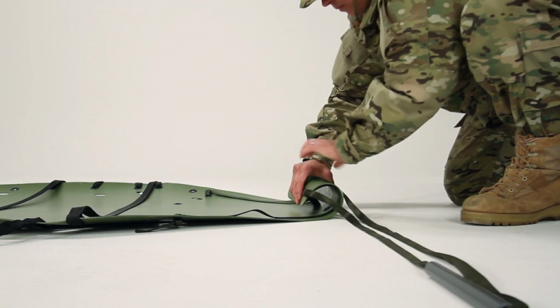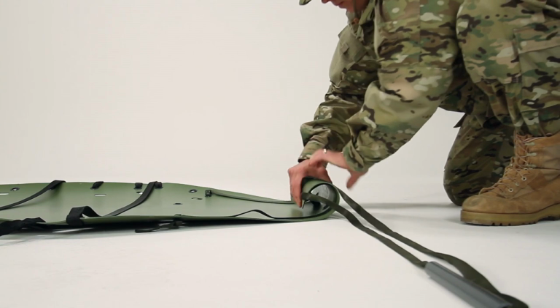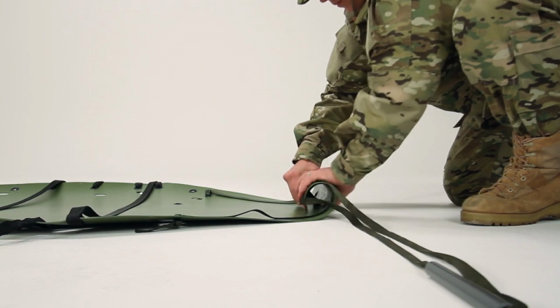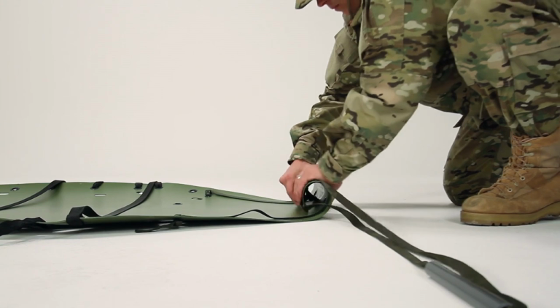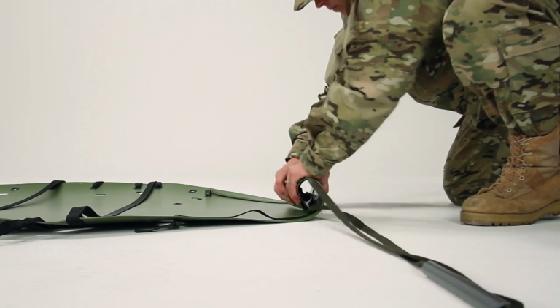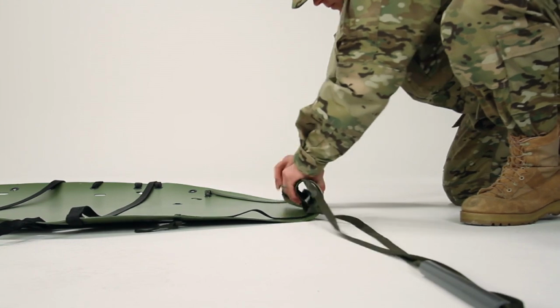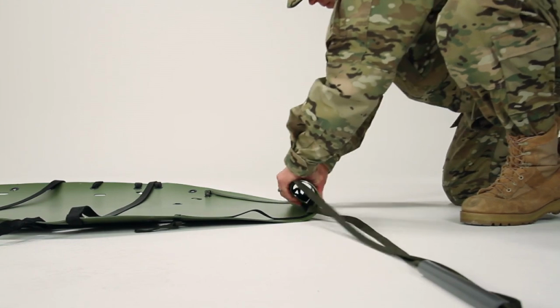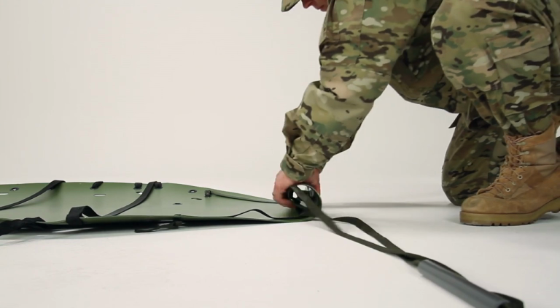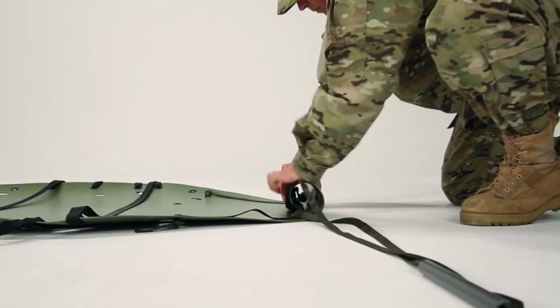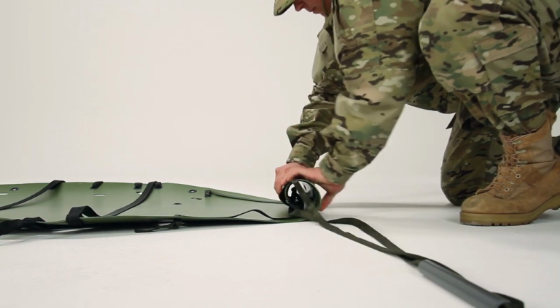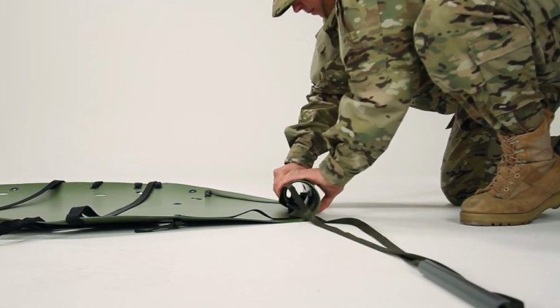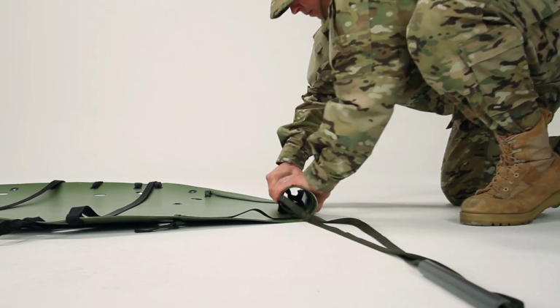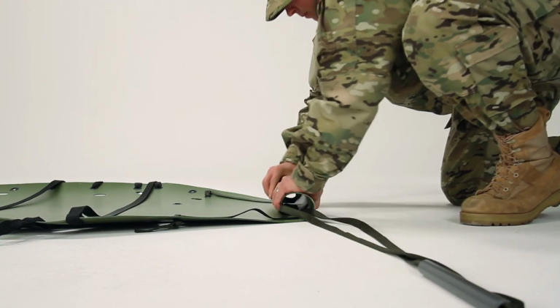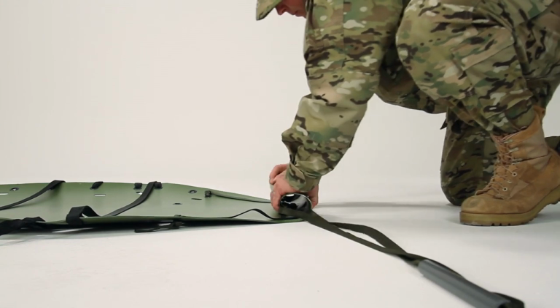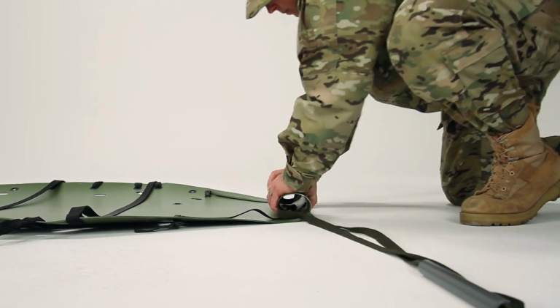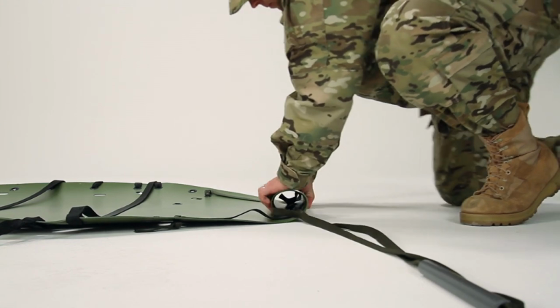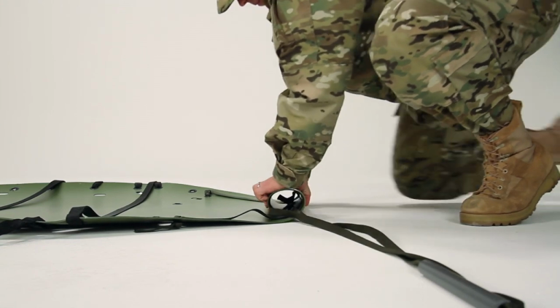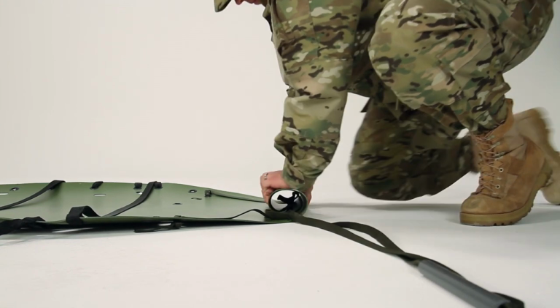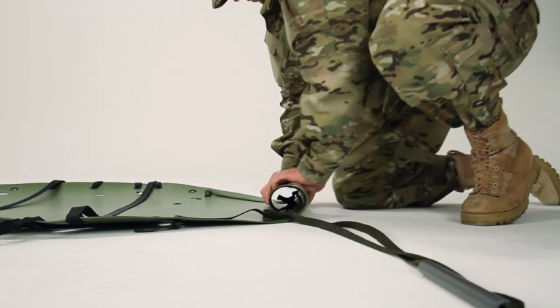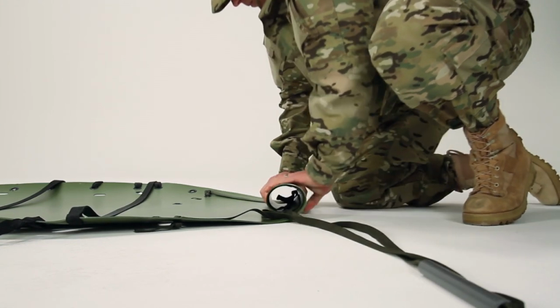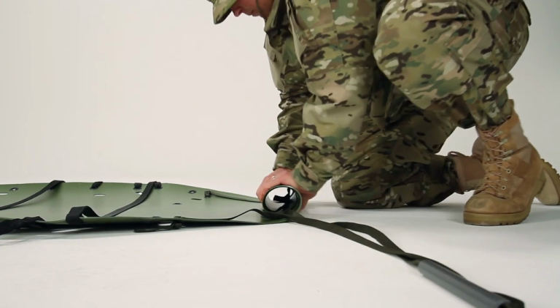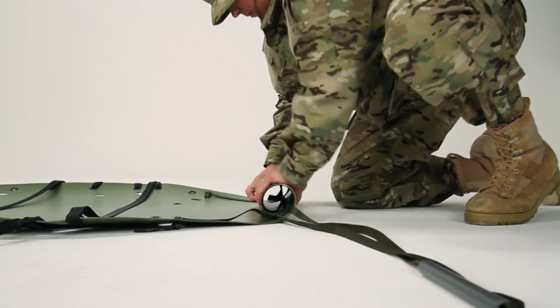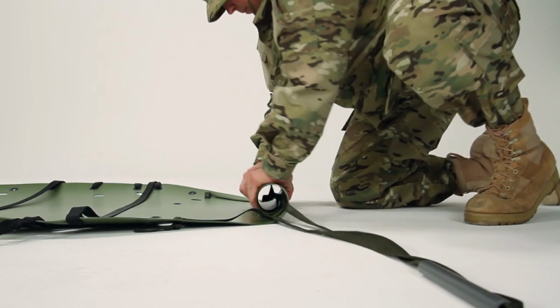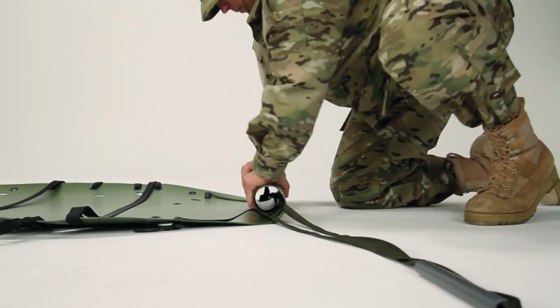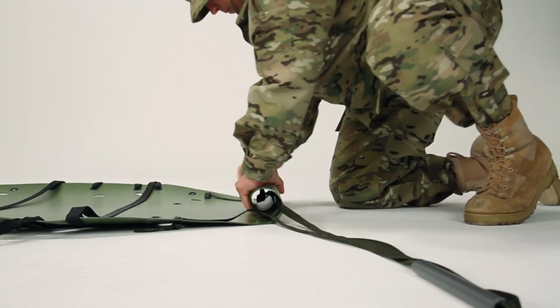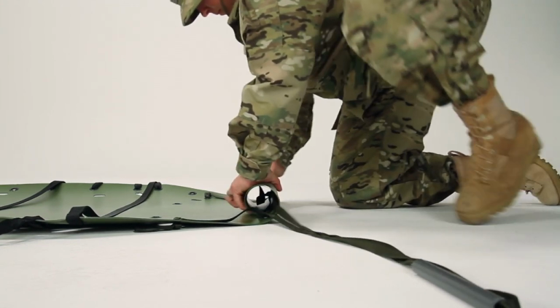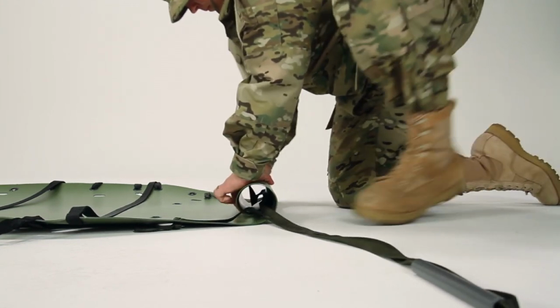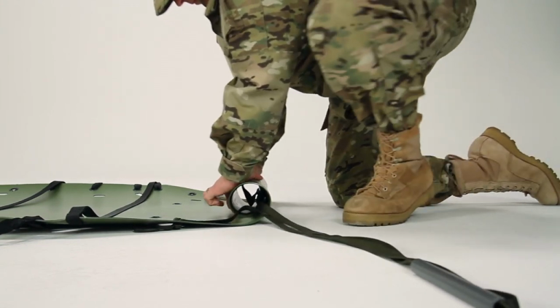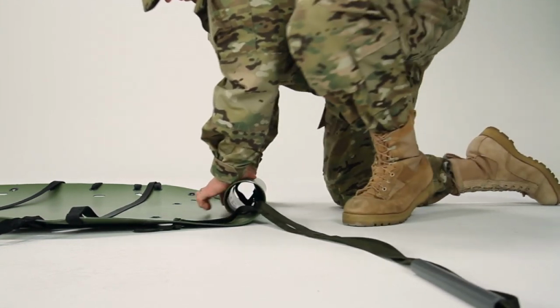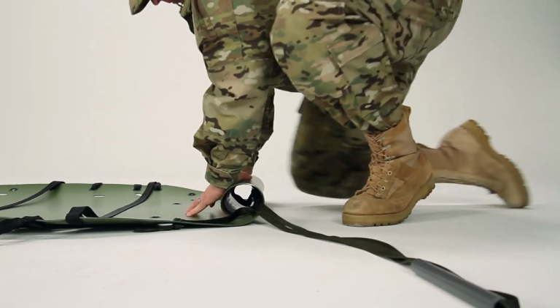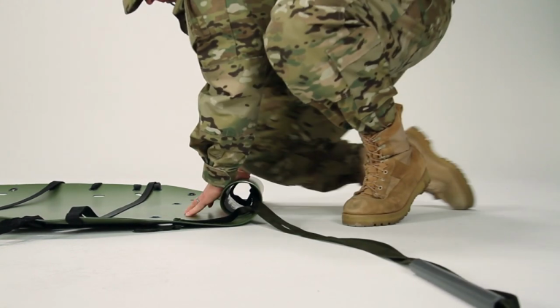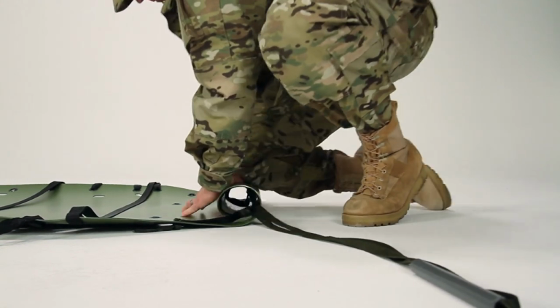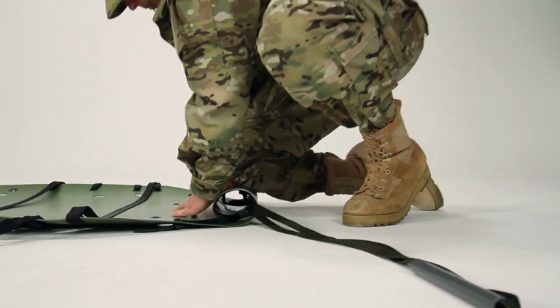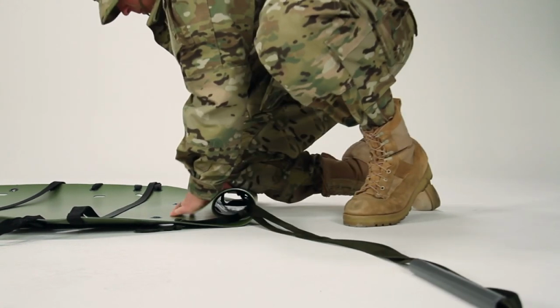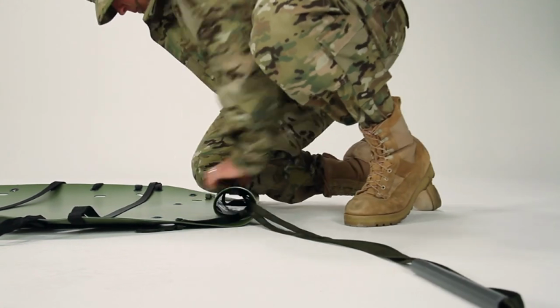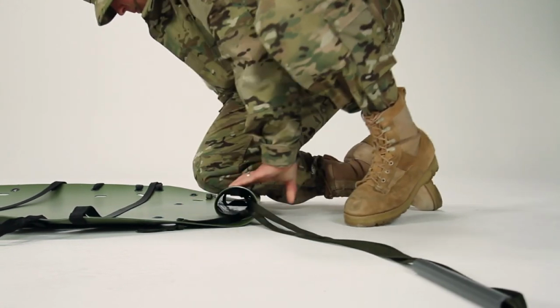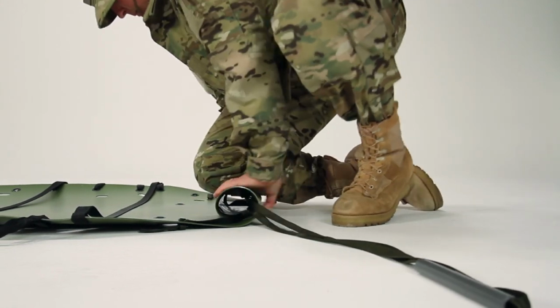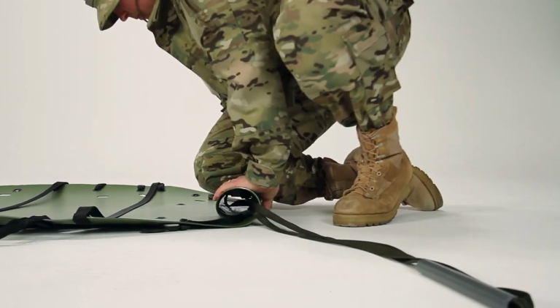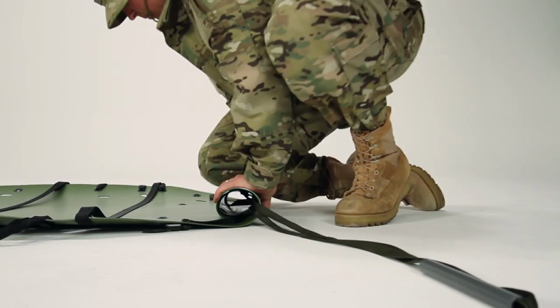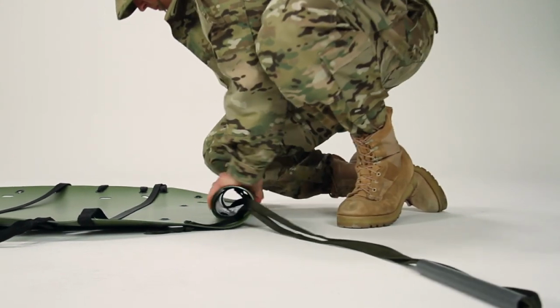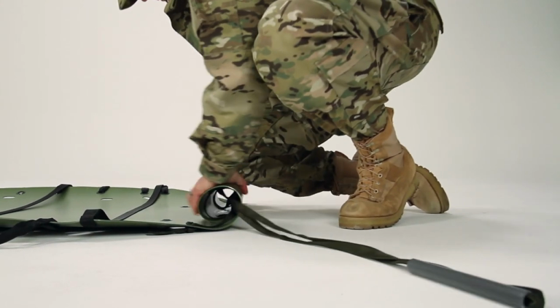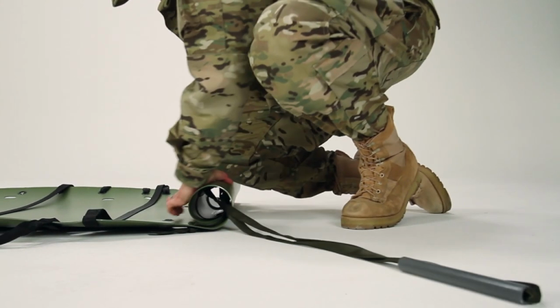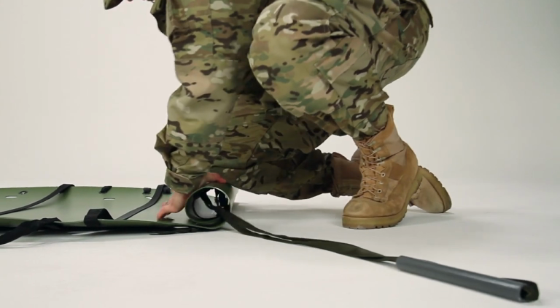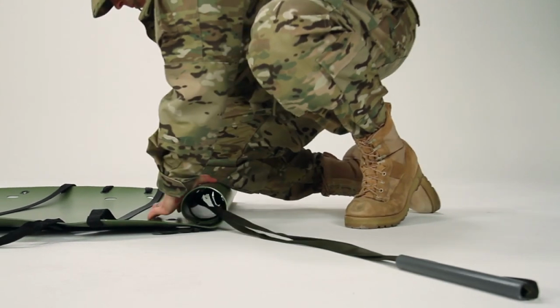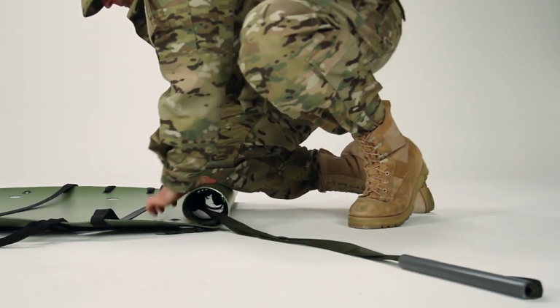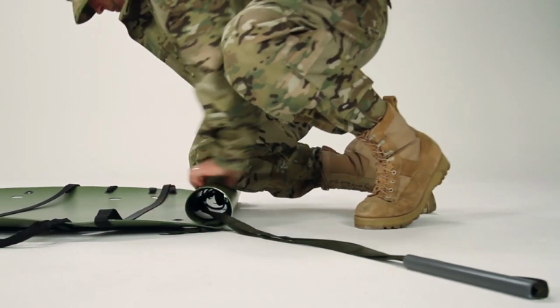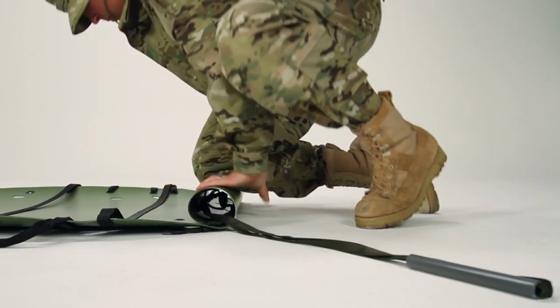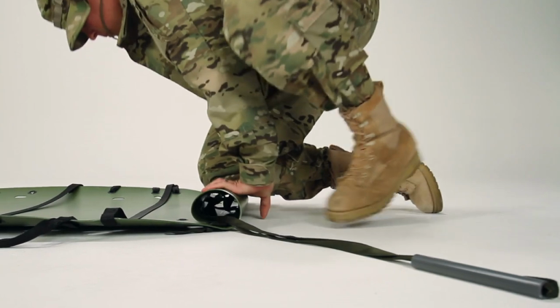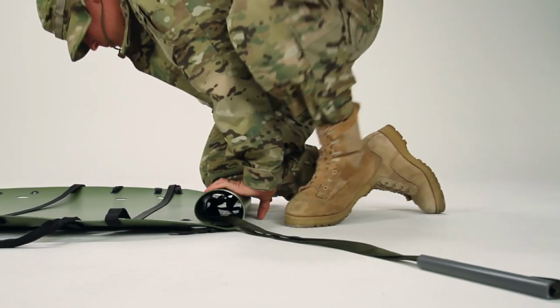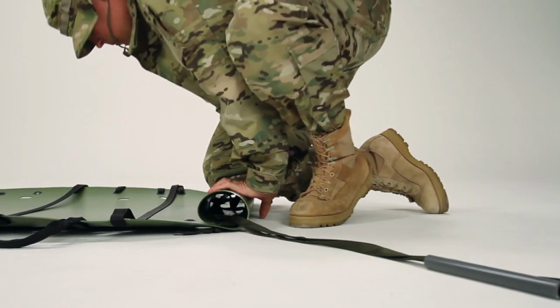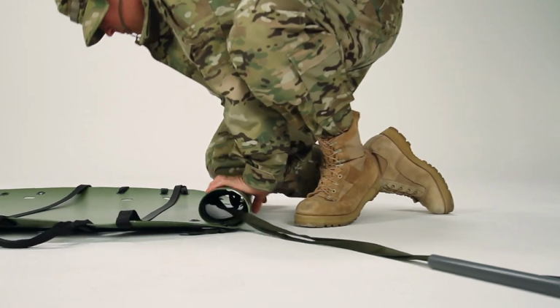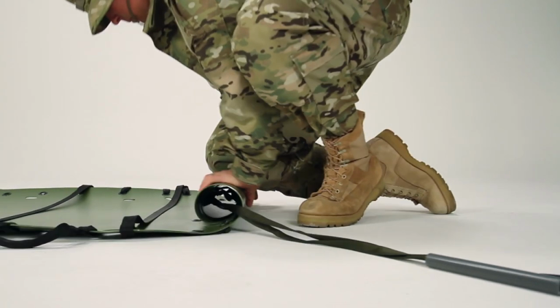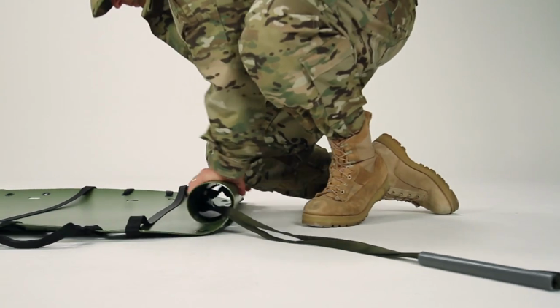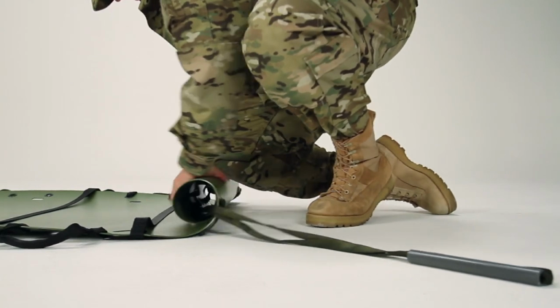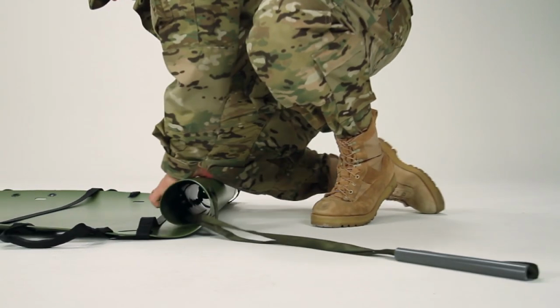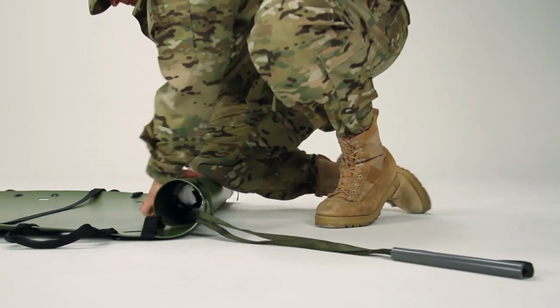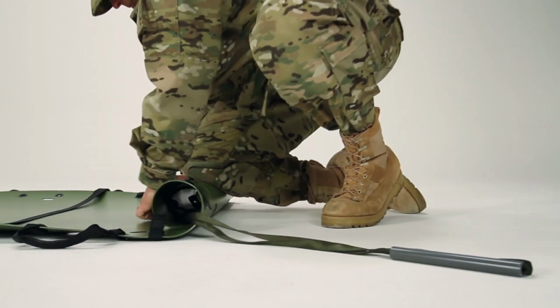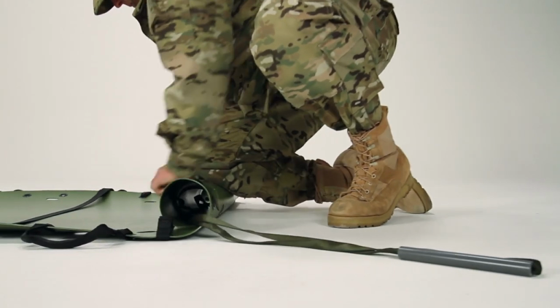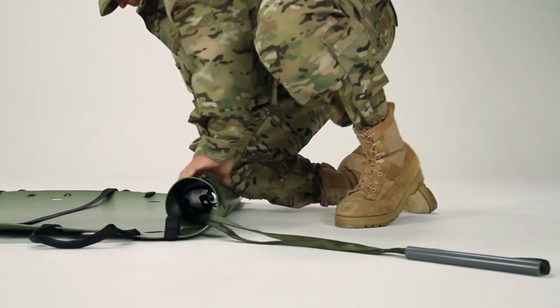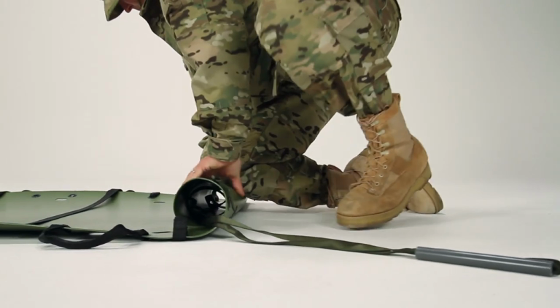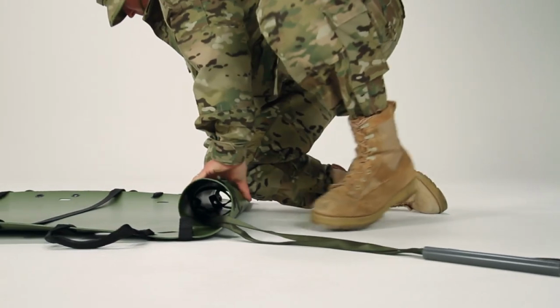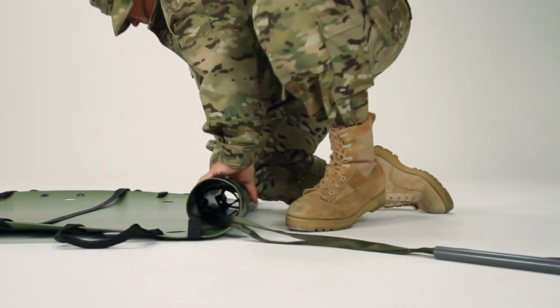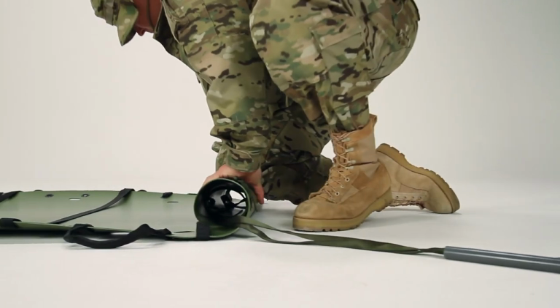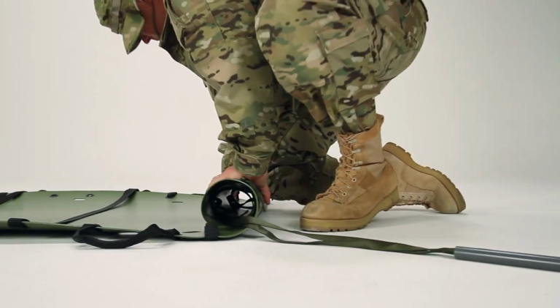Then, using both hands, roll the Sked towards the foot end. Place a knee on the Sked as you roll it to keep it tight.